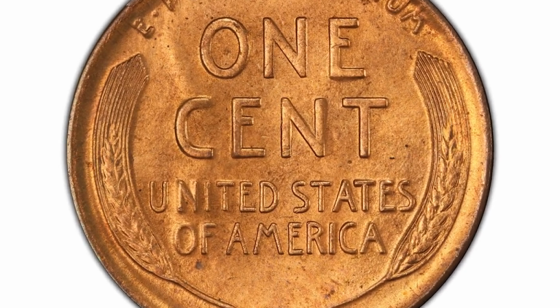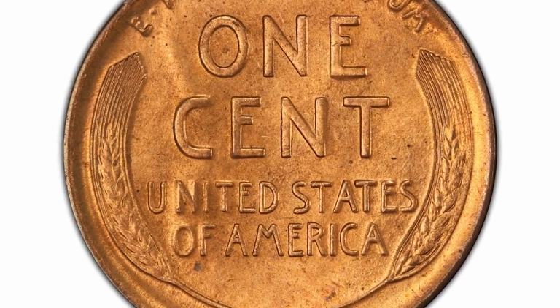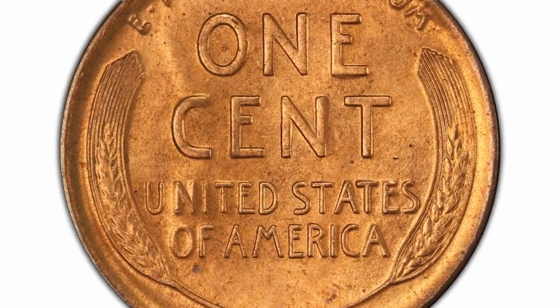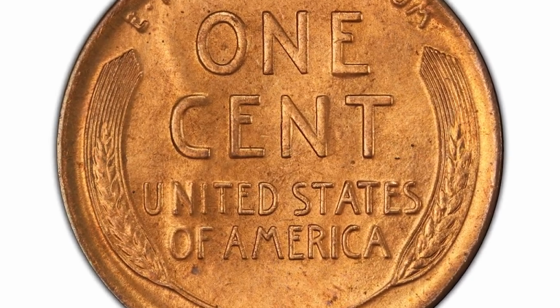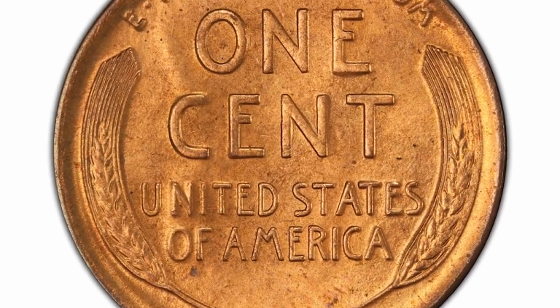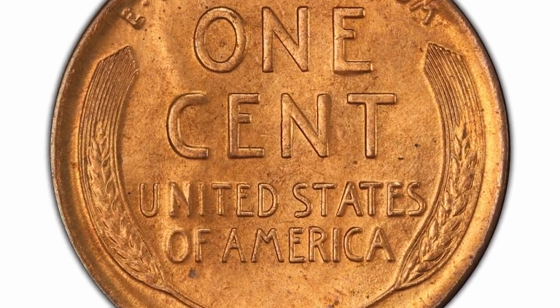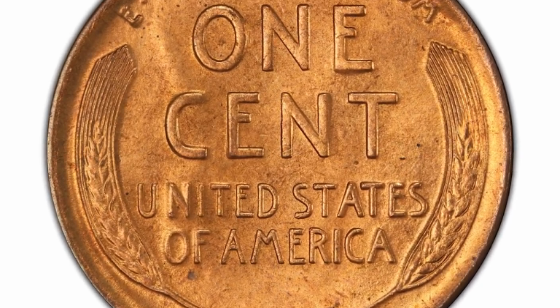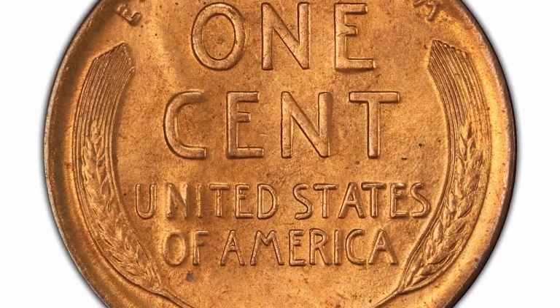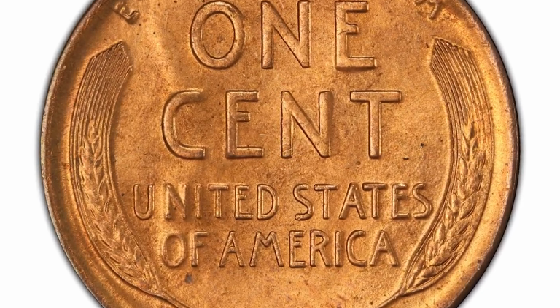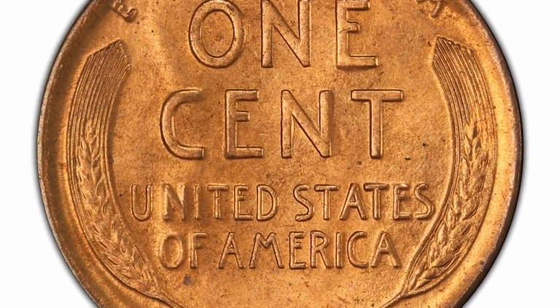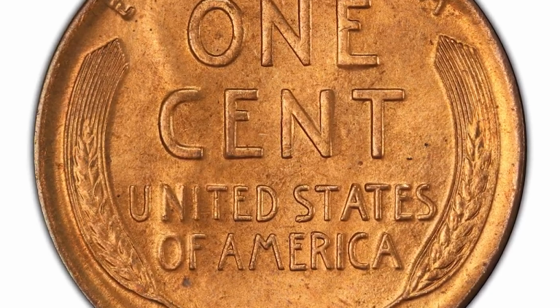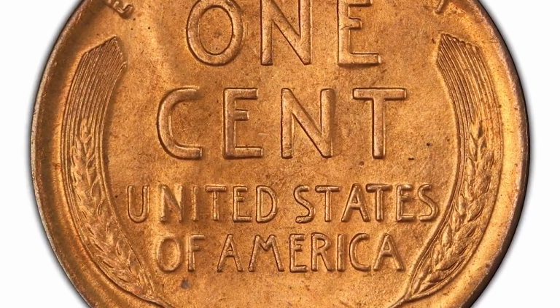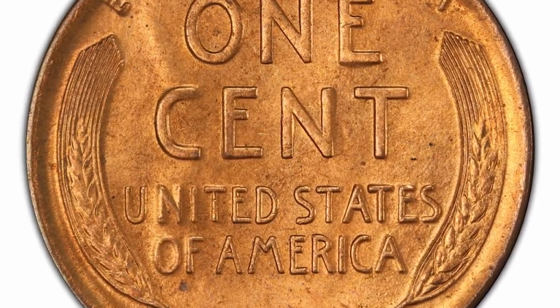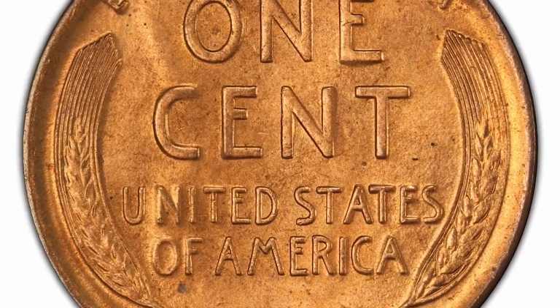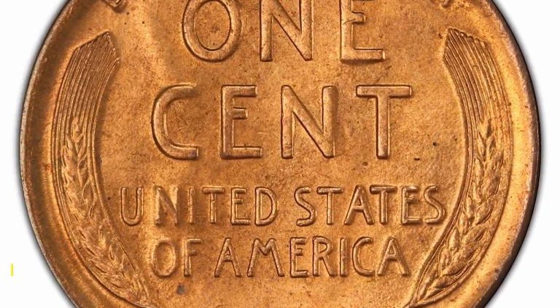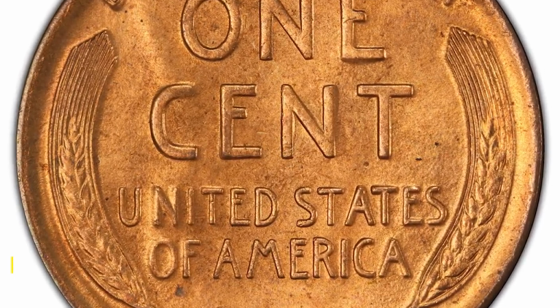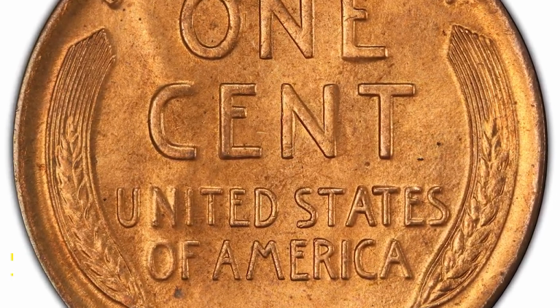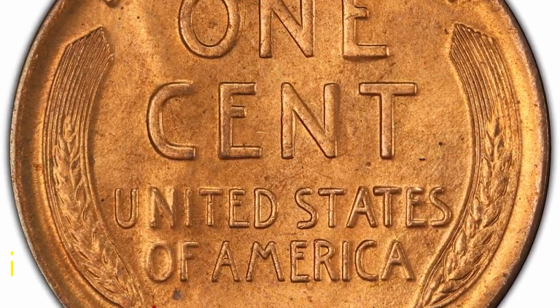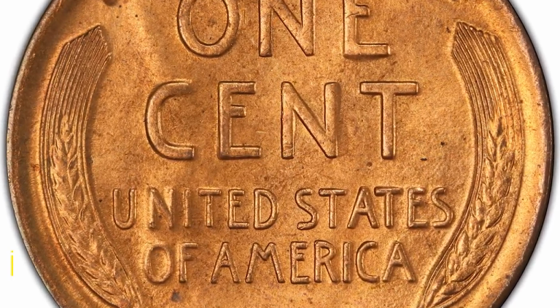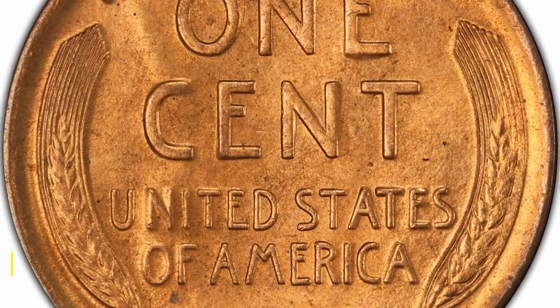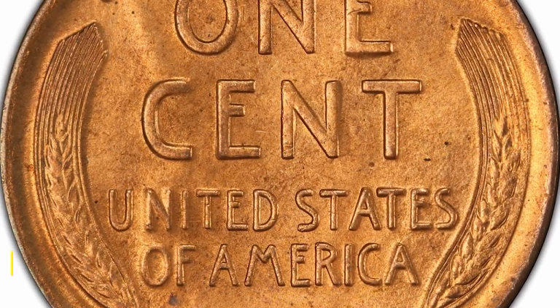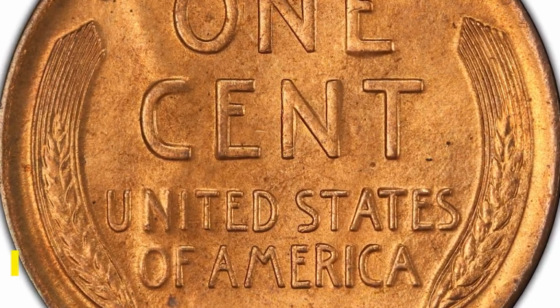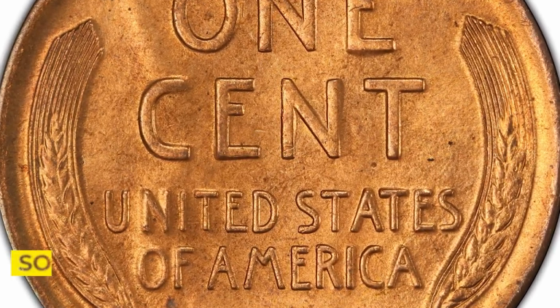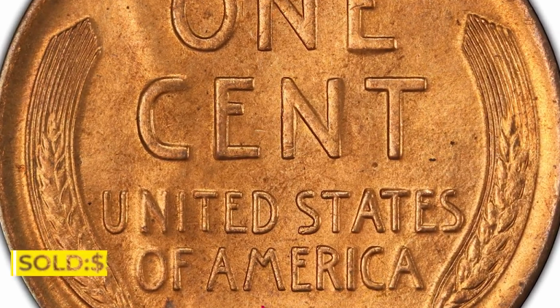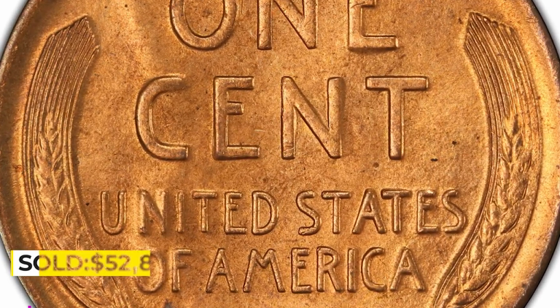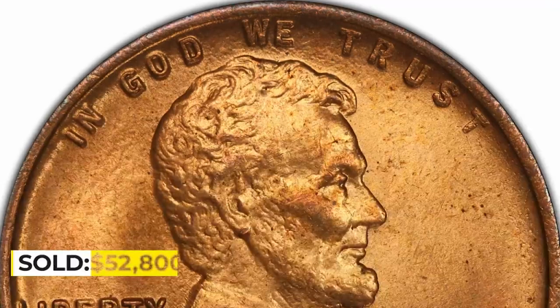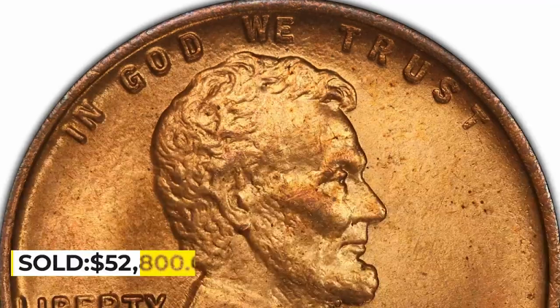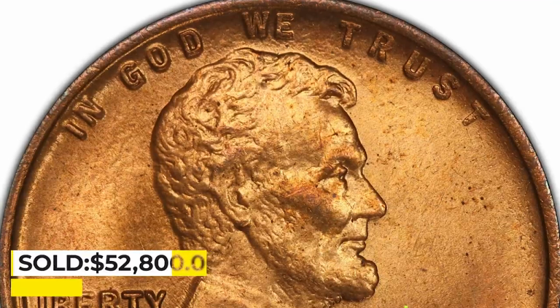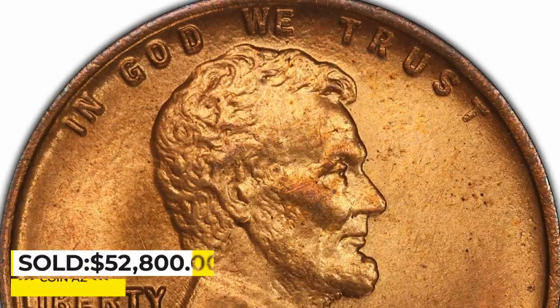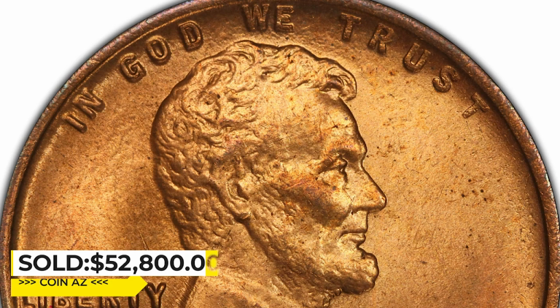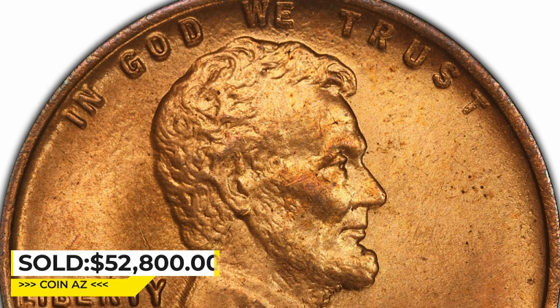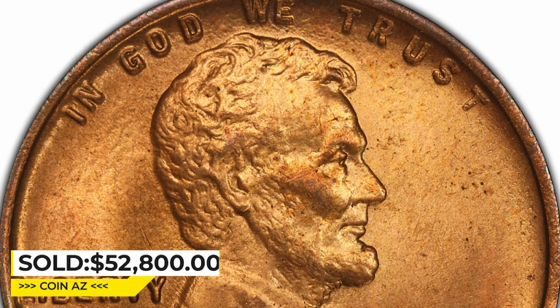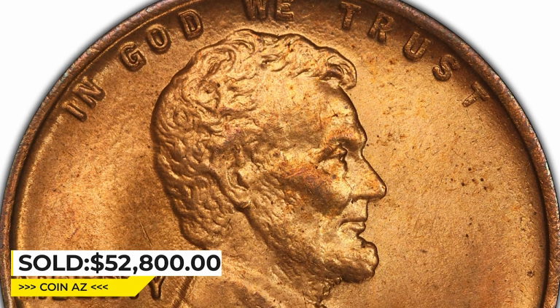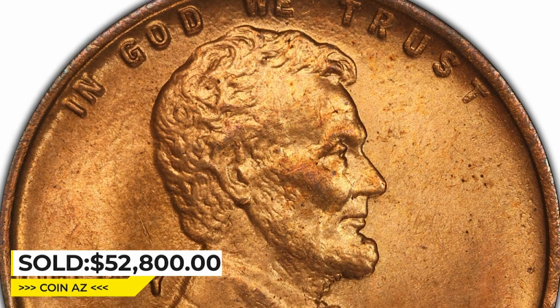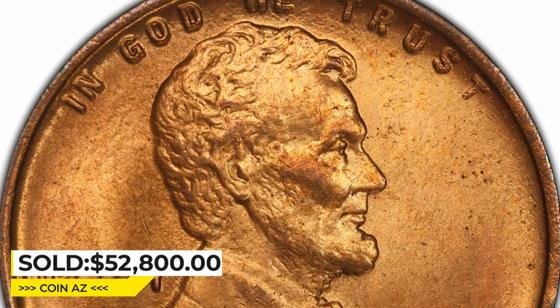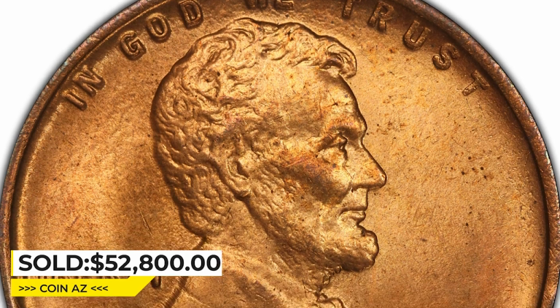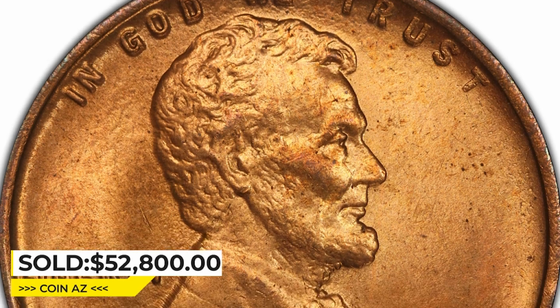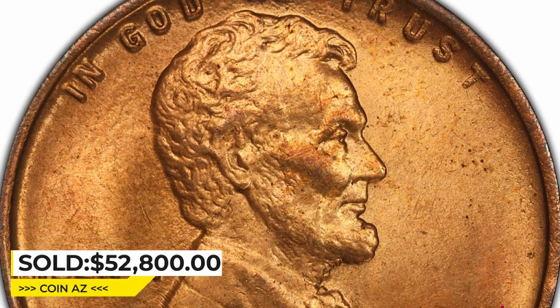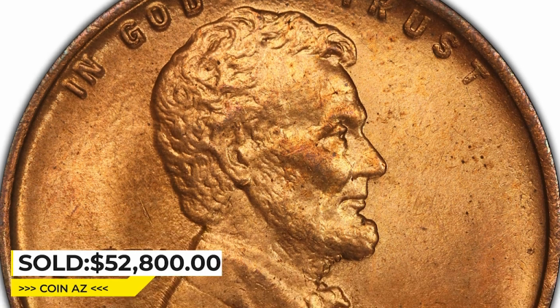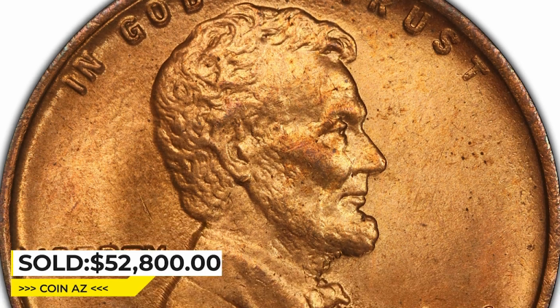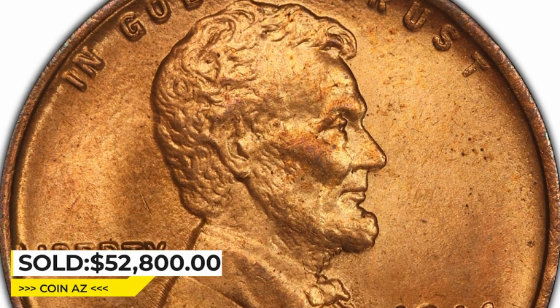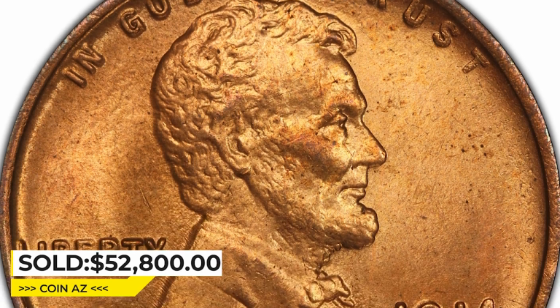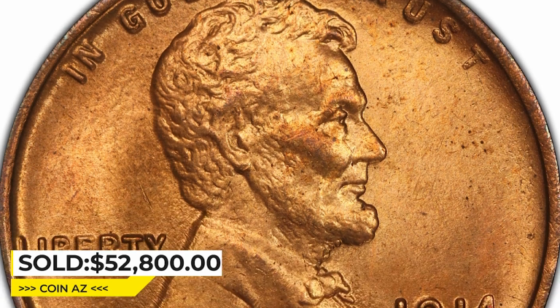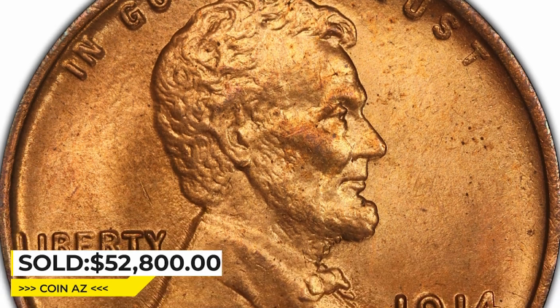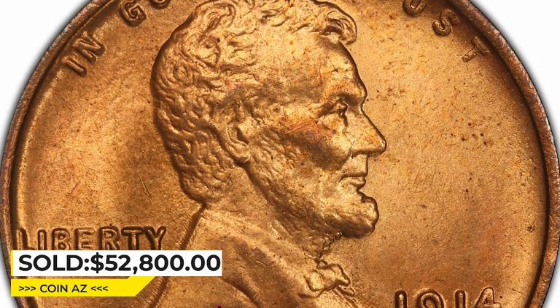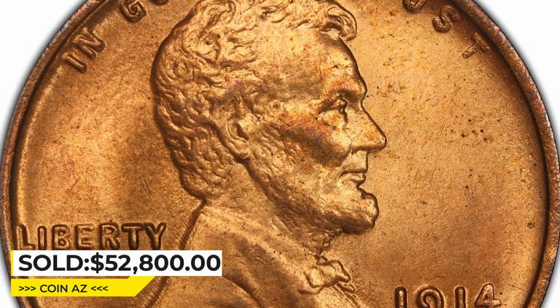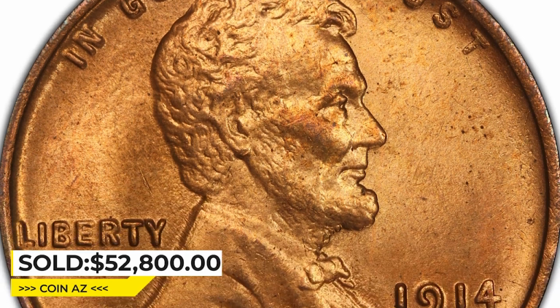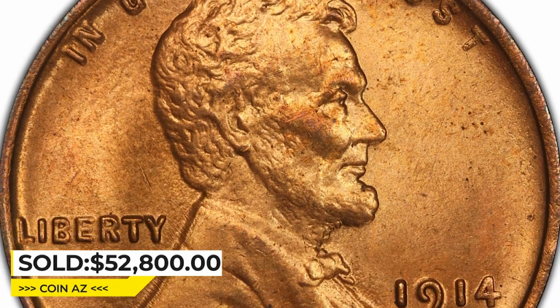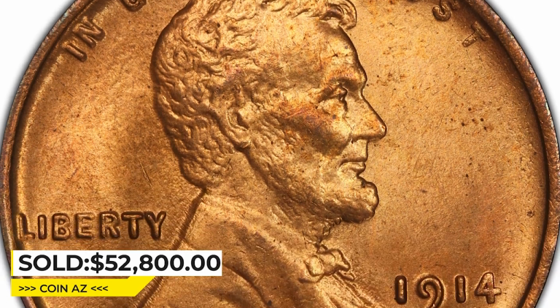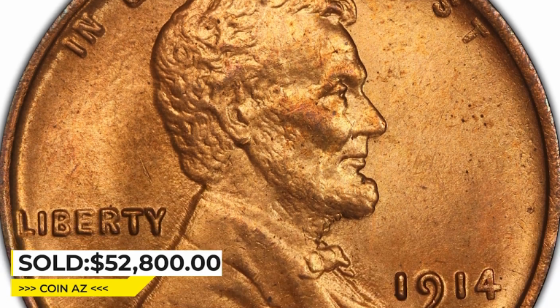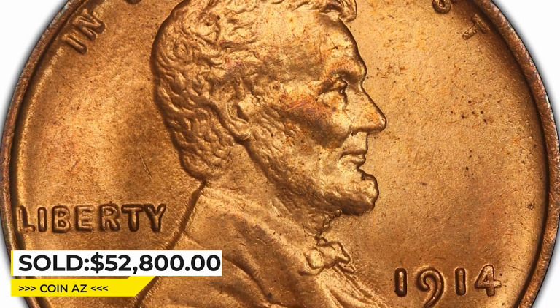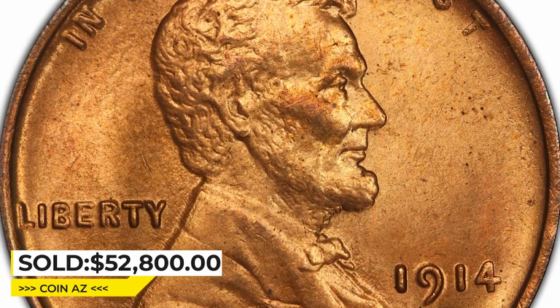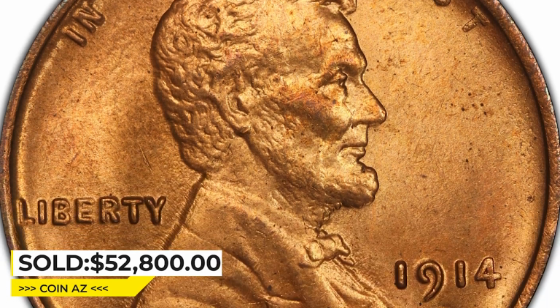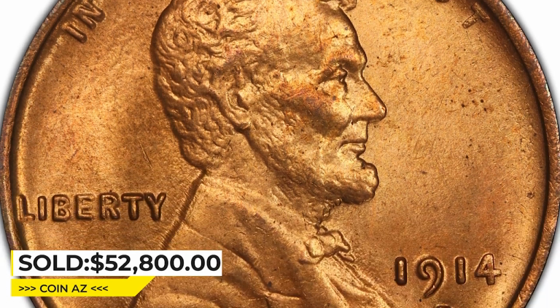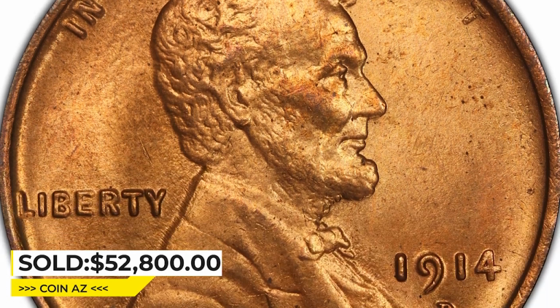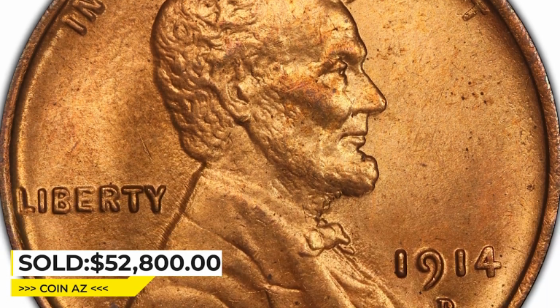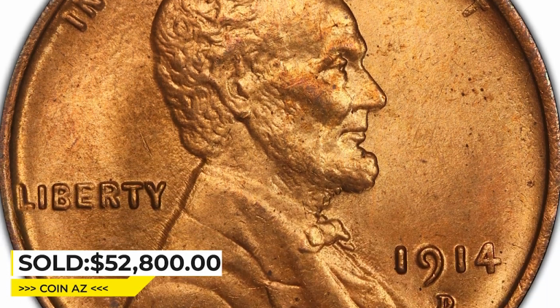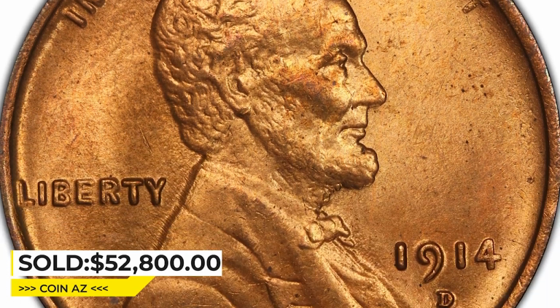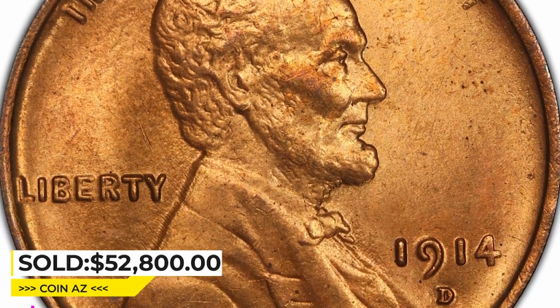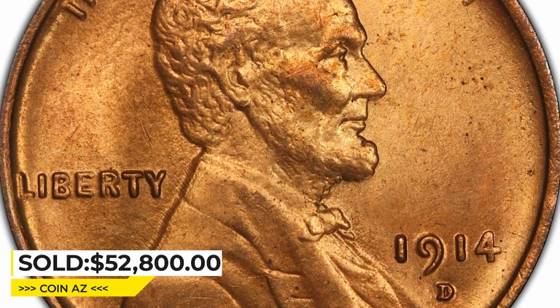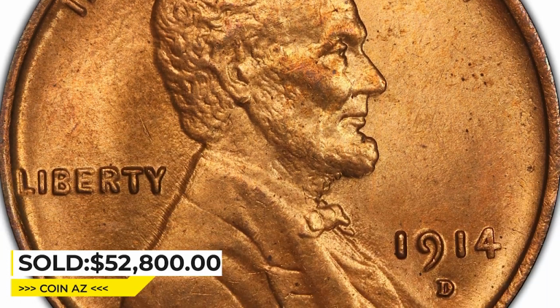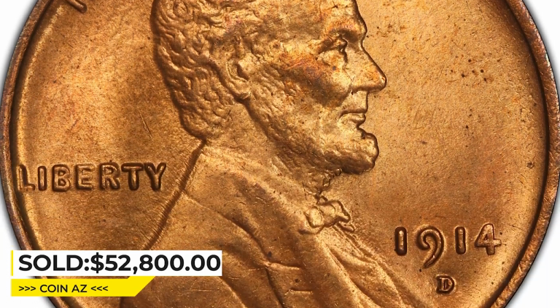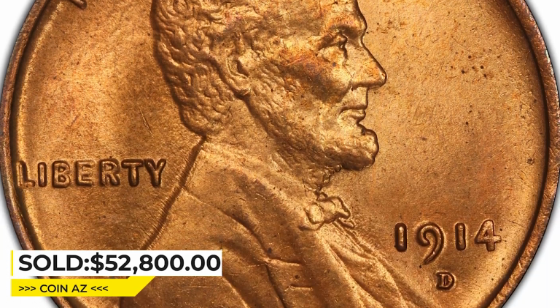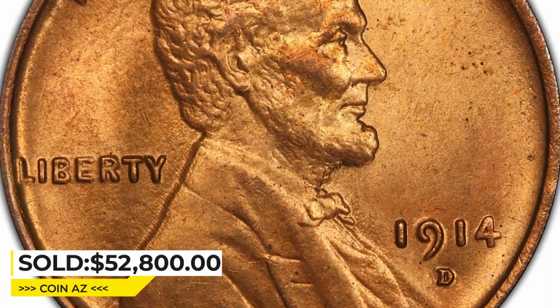Sold on May 3rd, 2023, for $52,800 at Heritage Auctions.